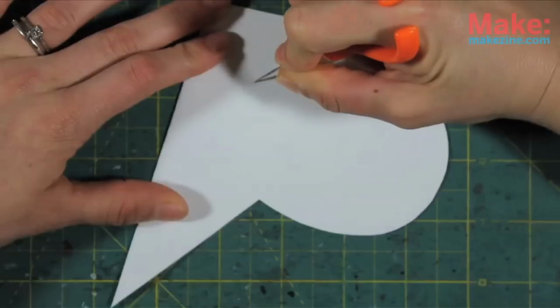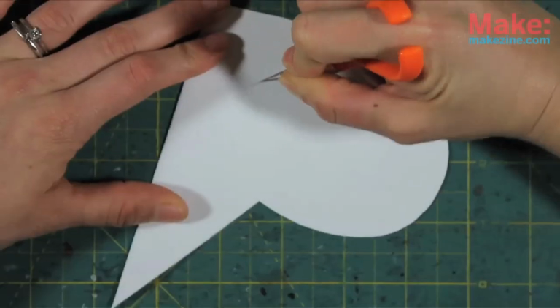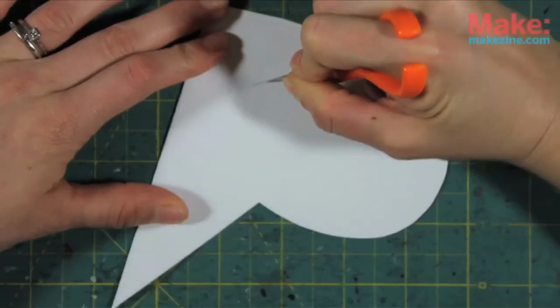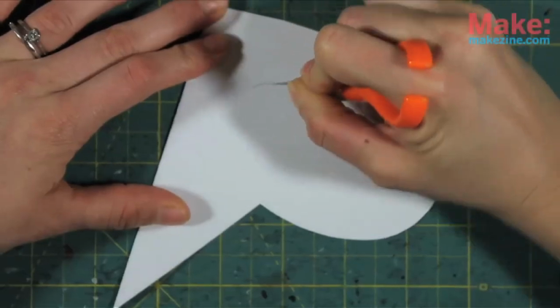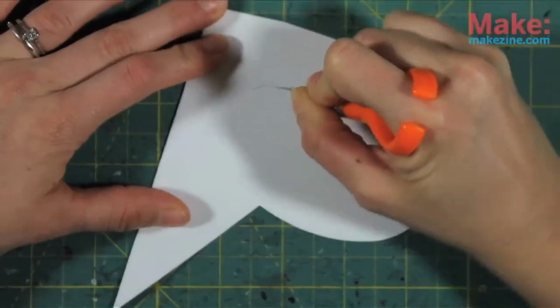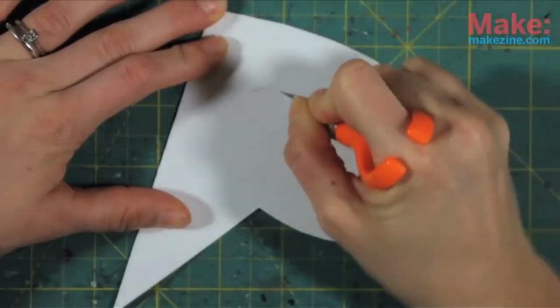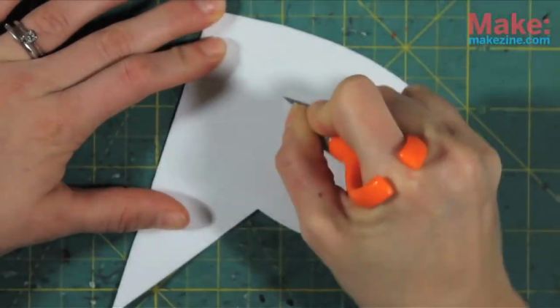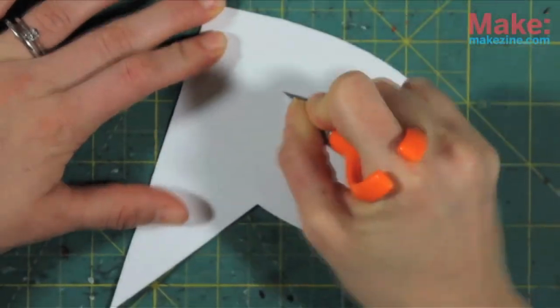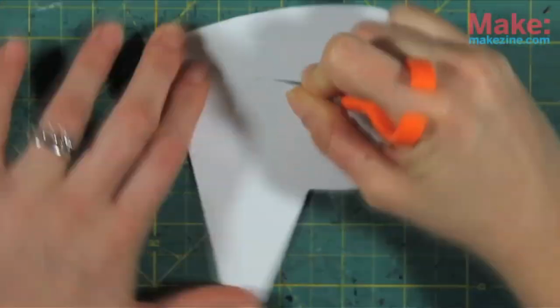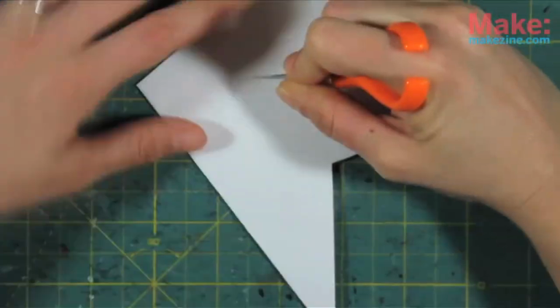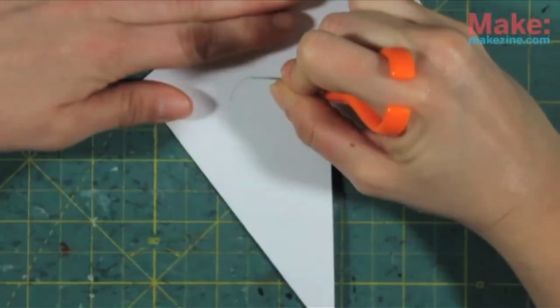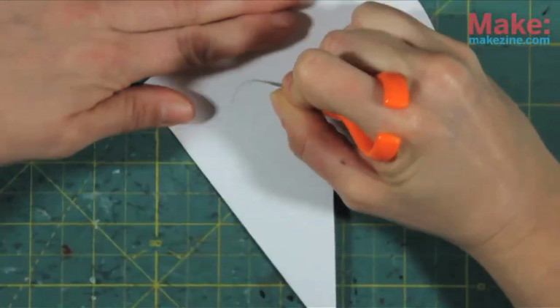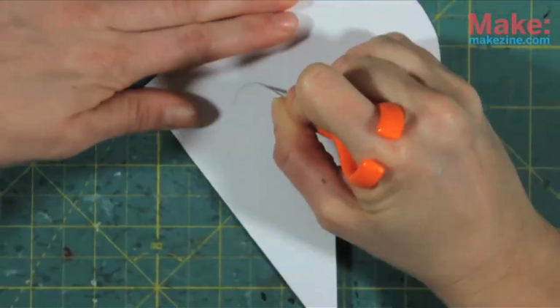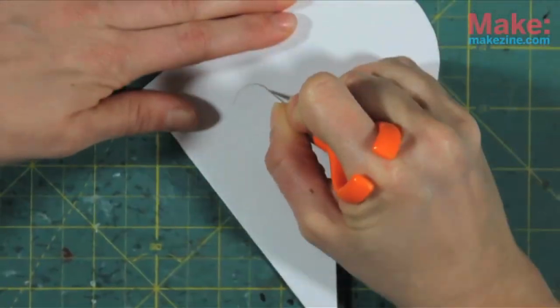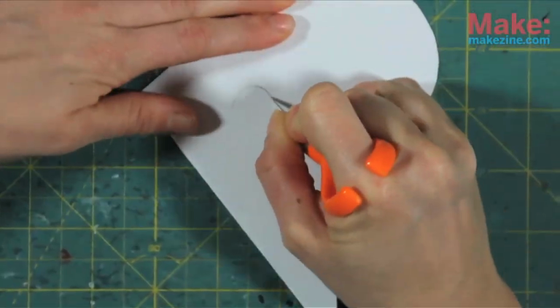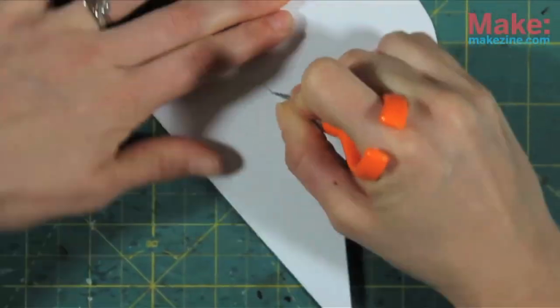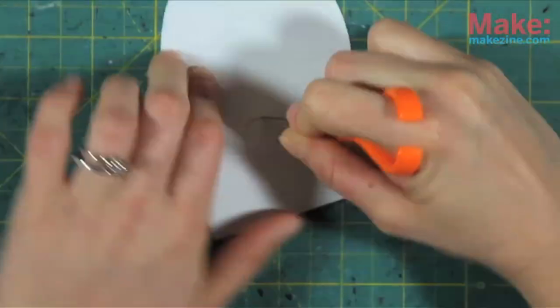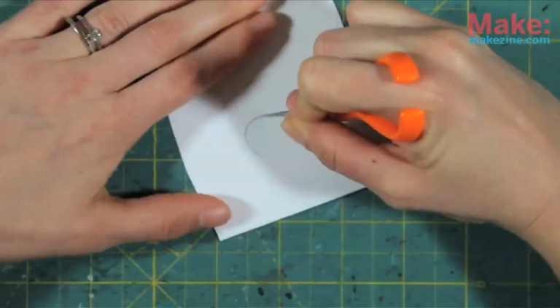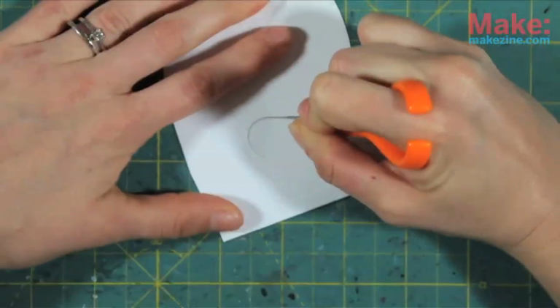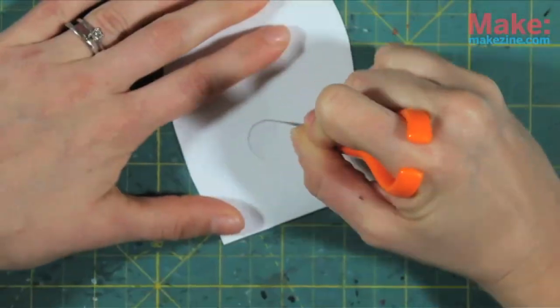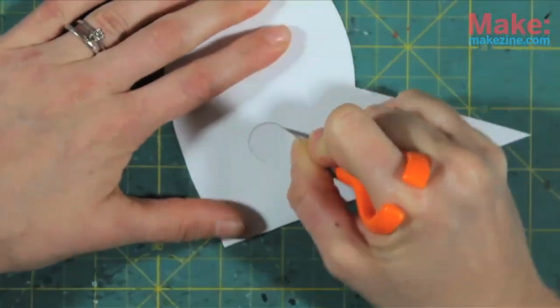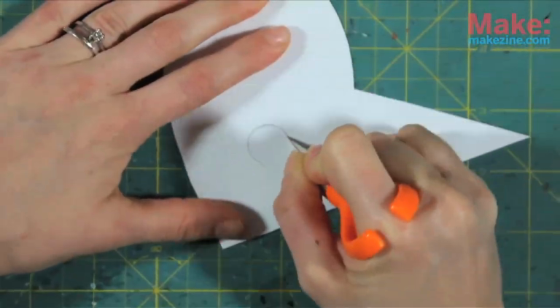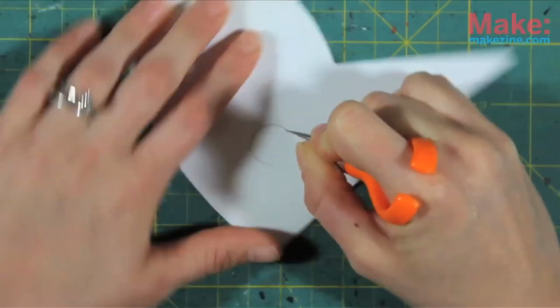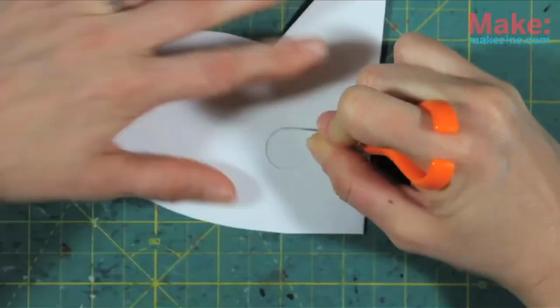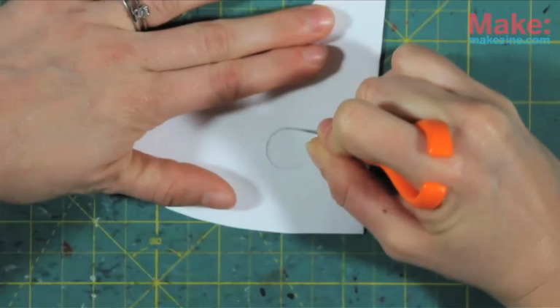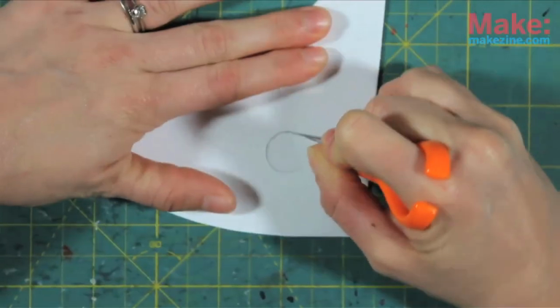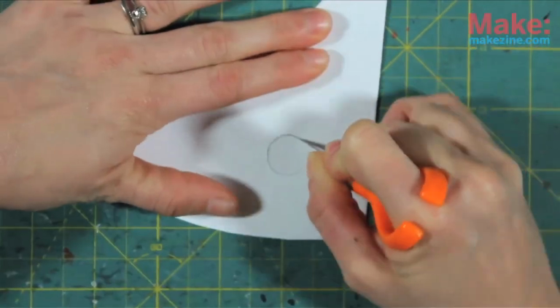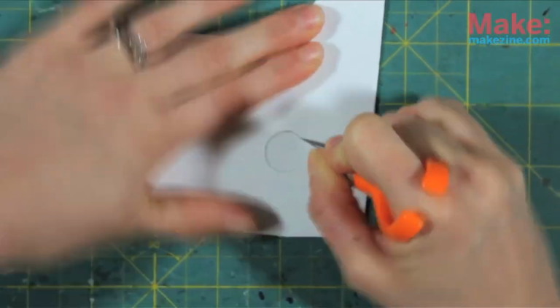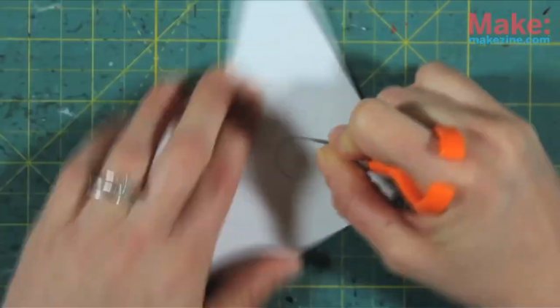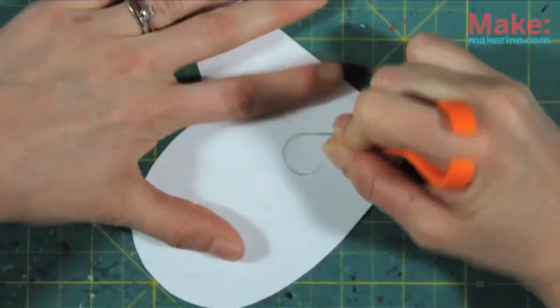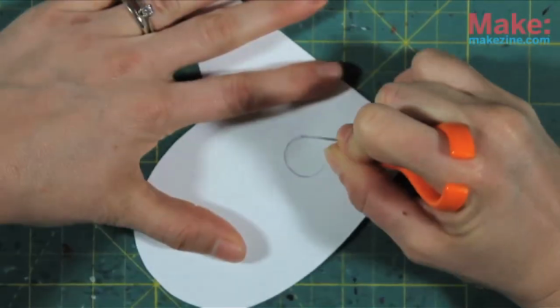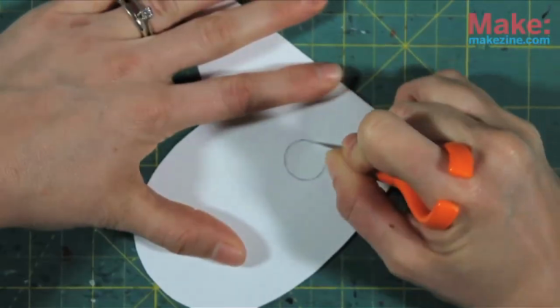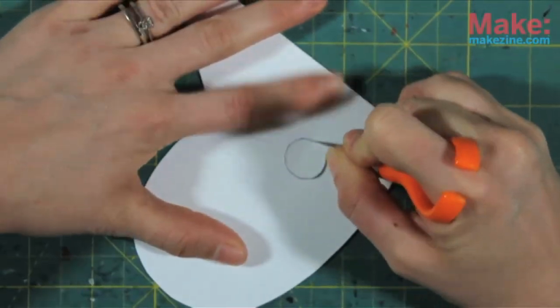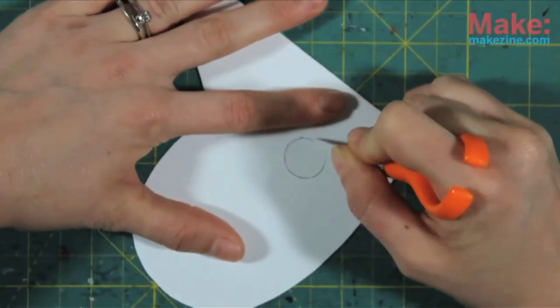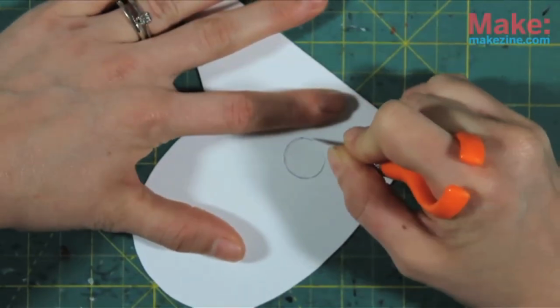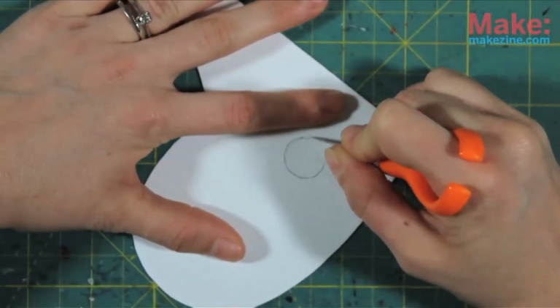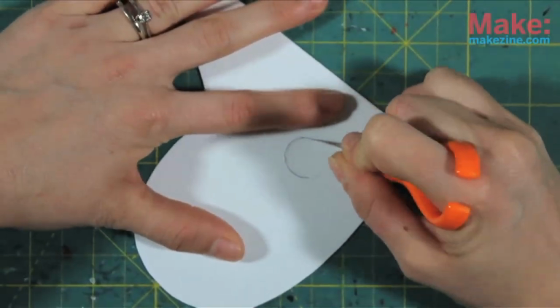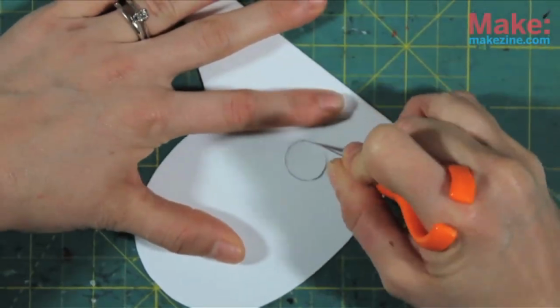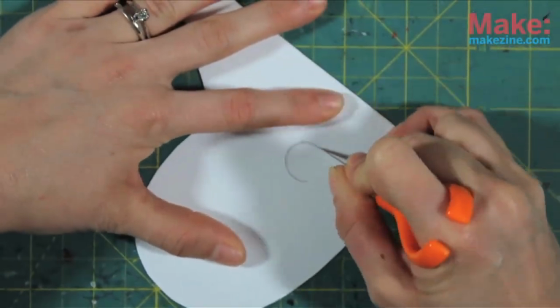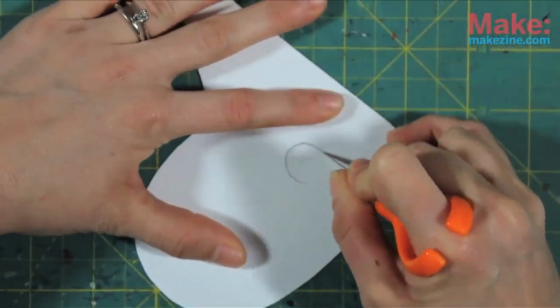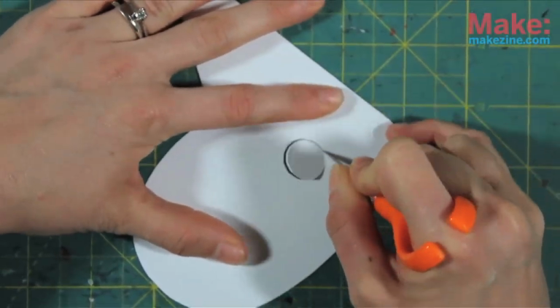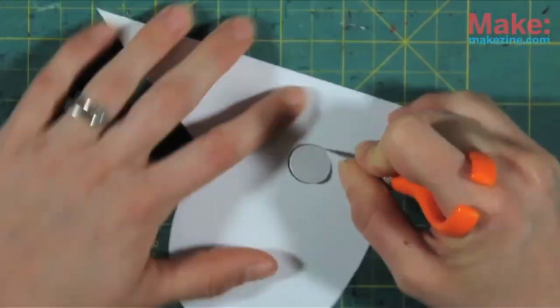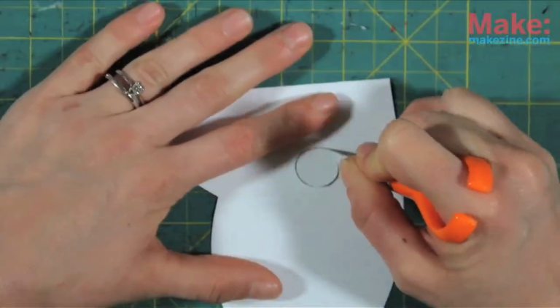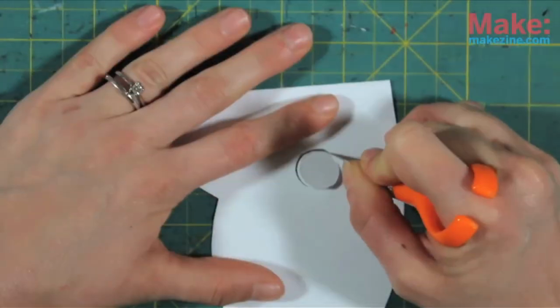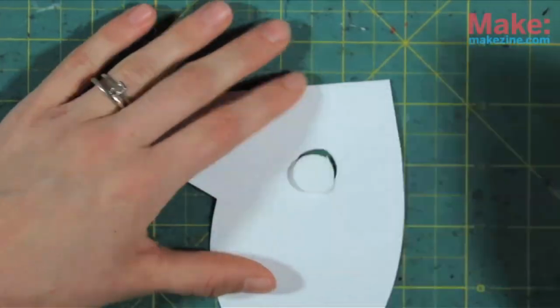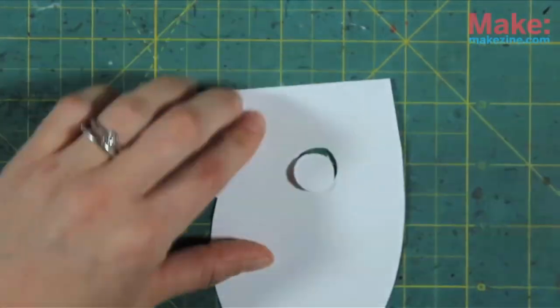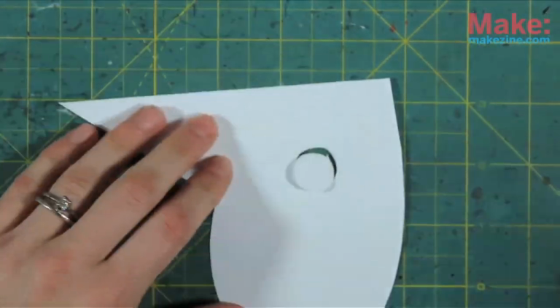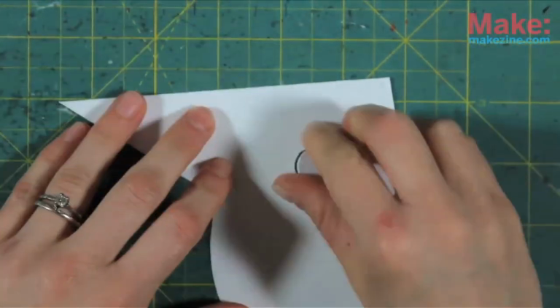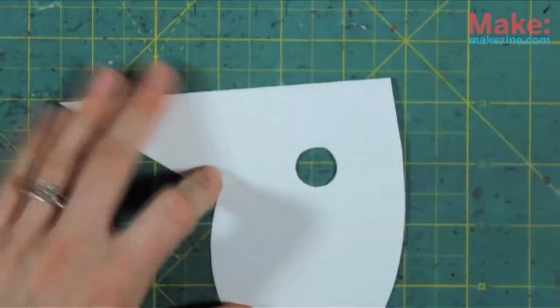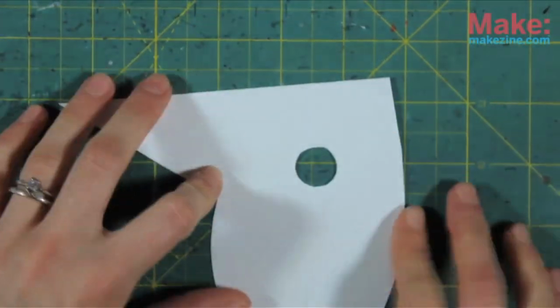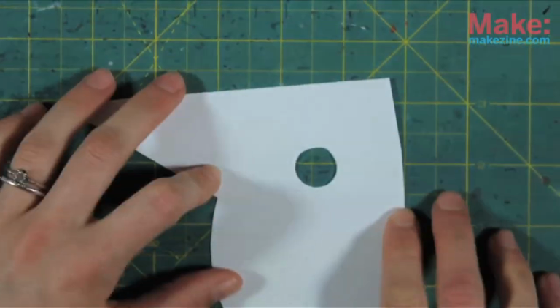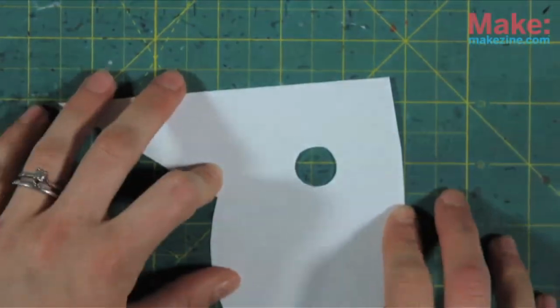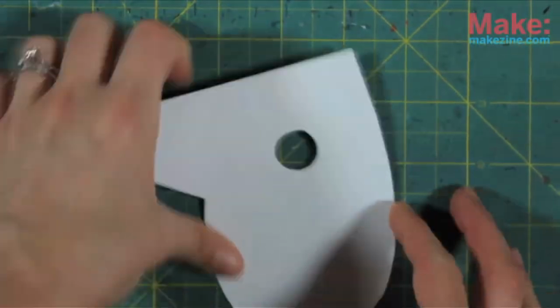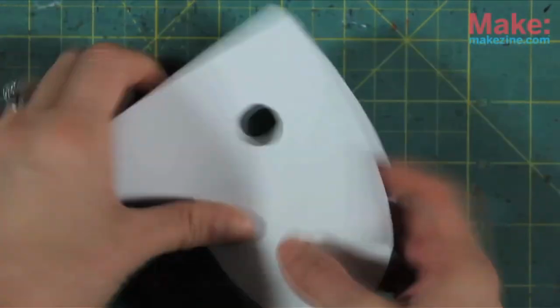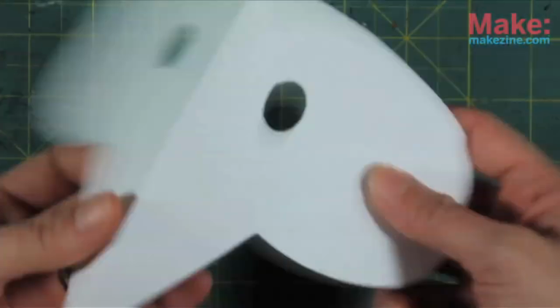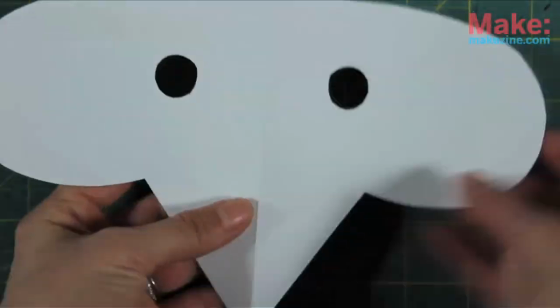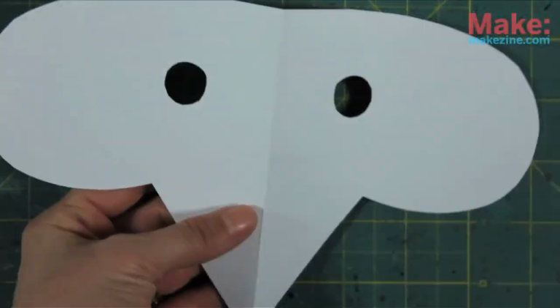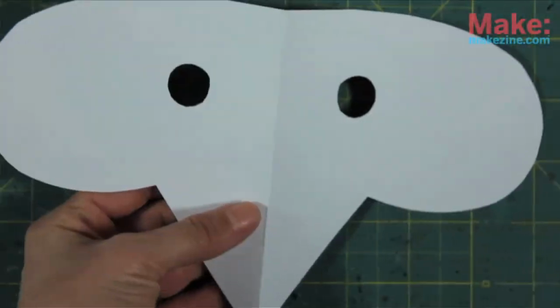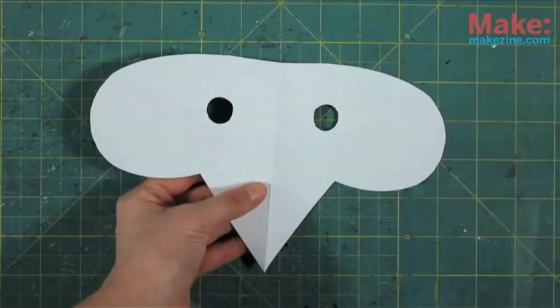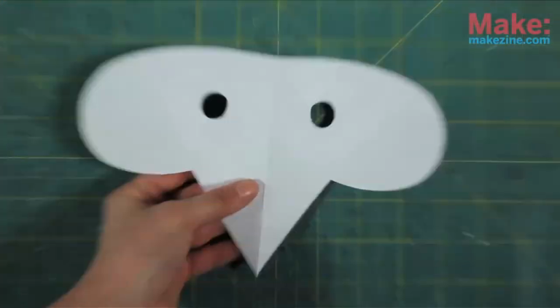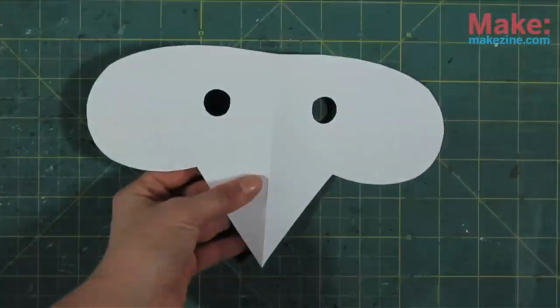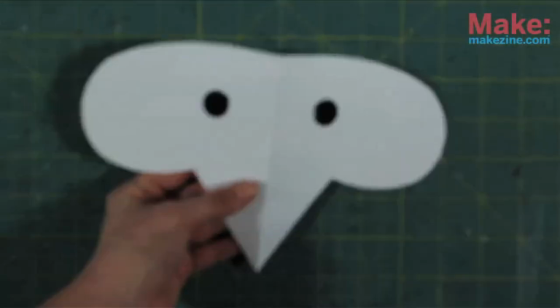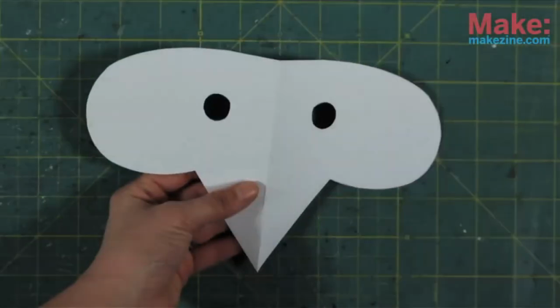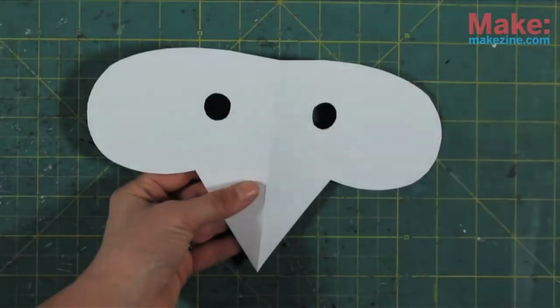Use your razor to cut eye holes and open it up. Yay, mask!